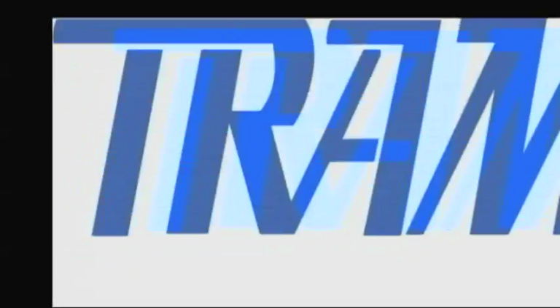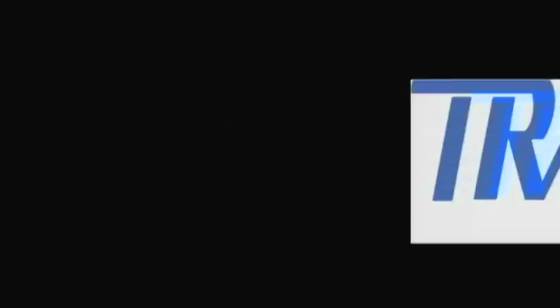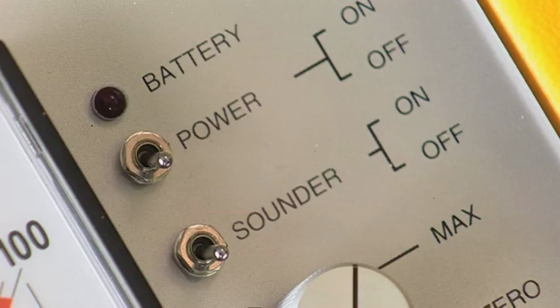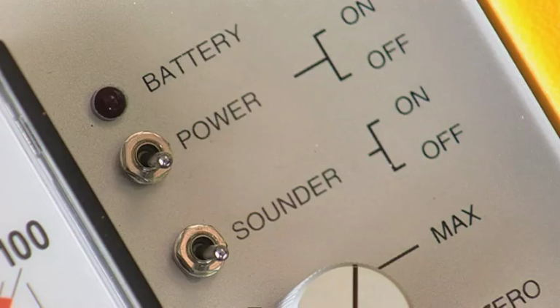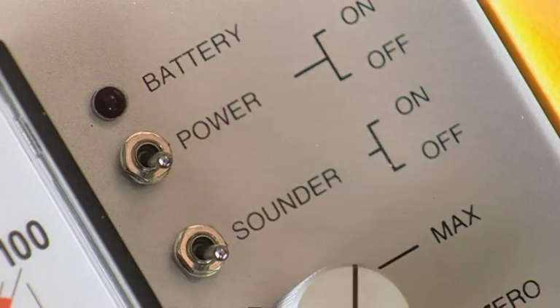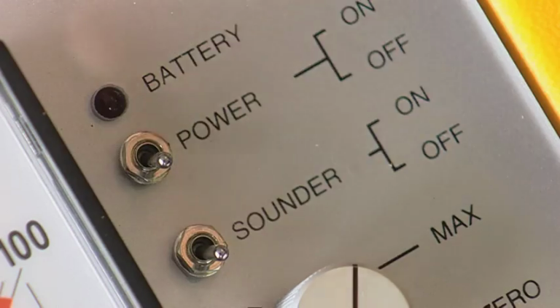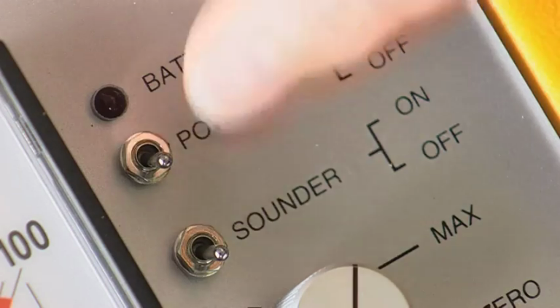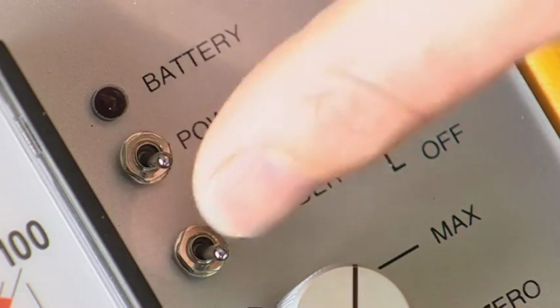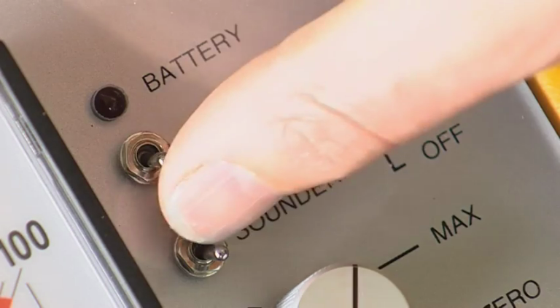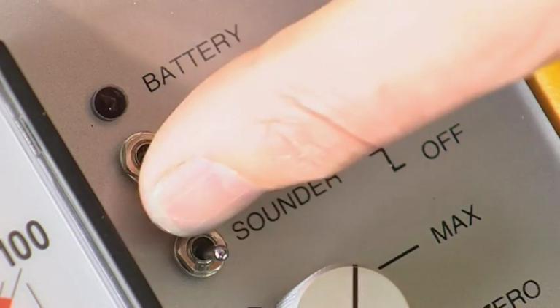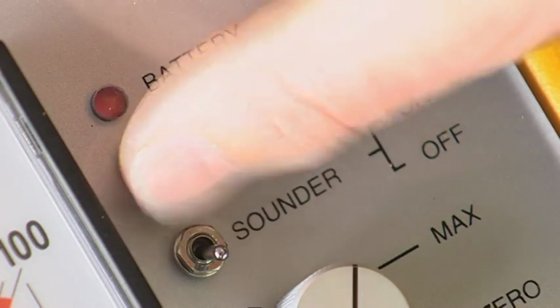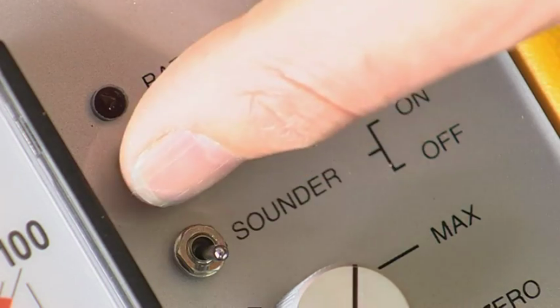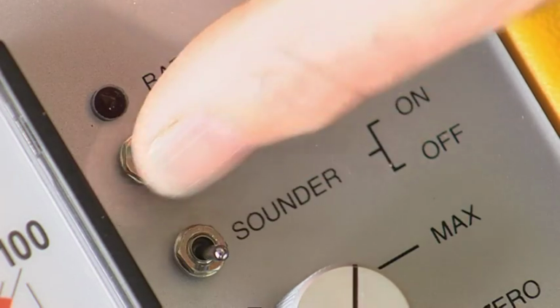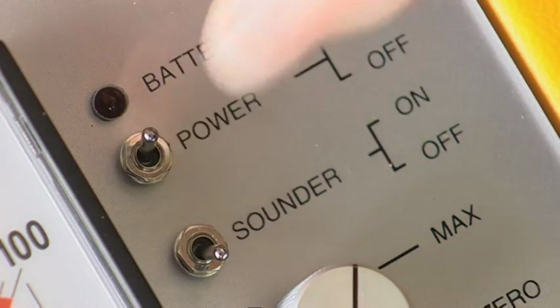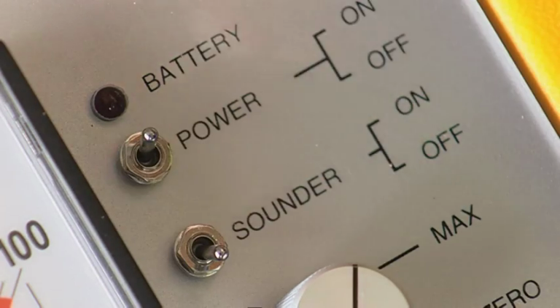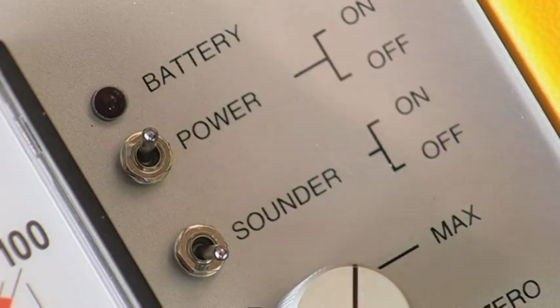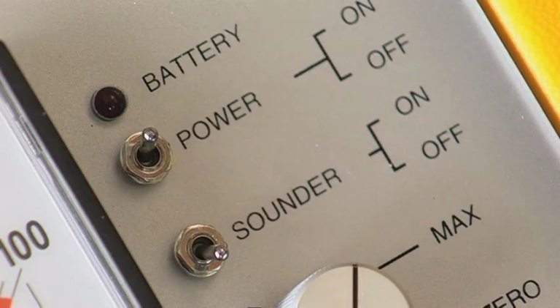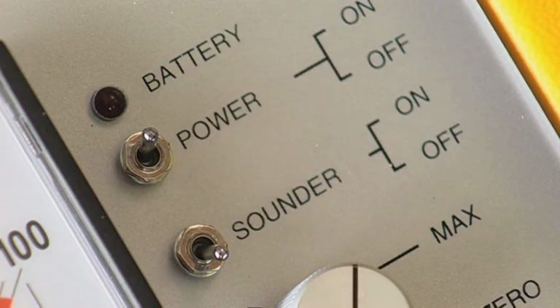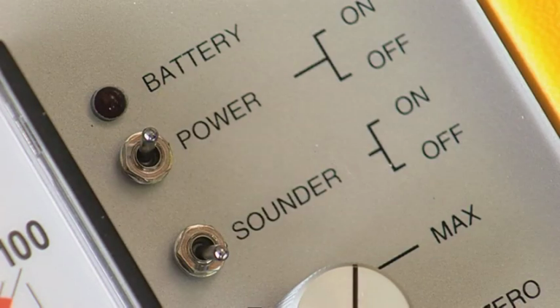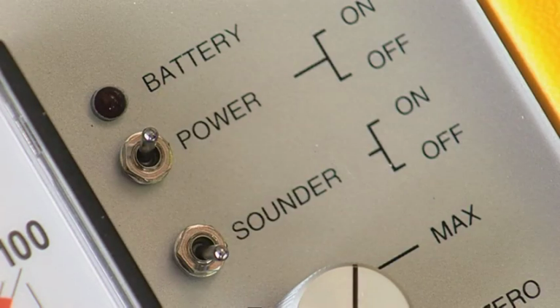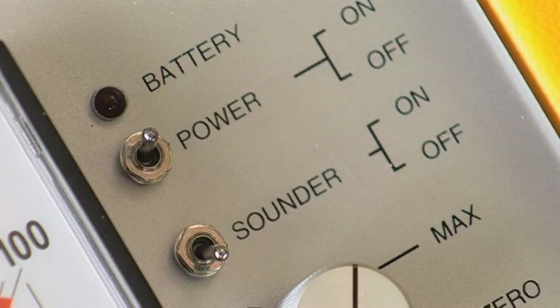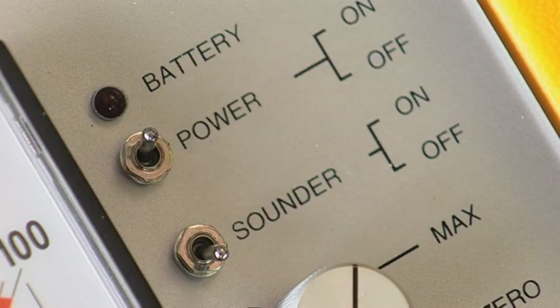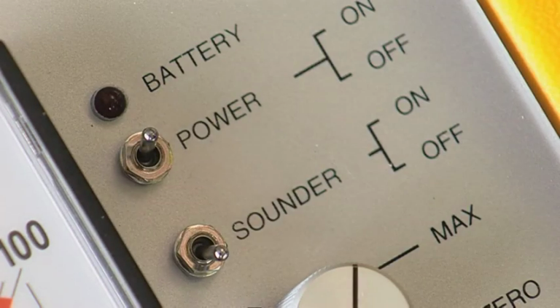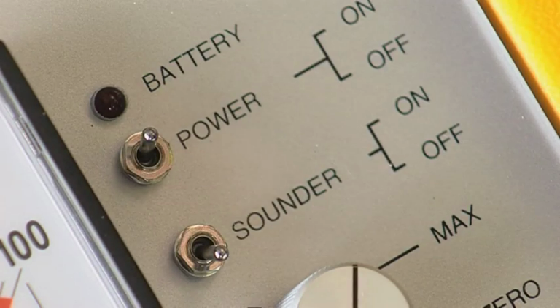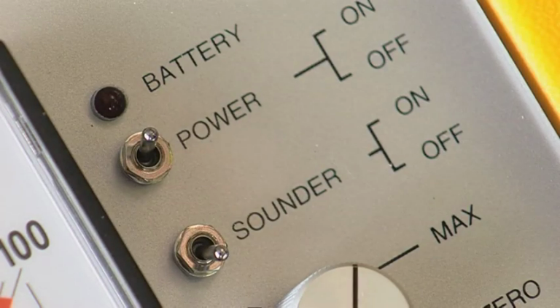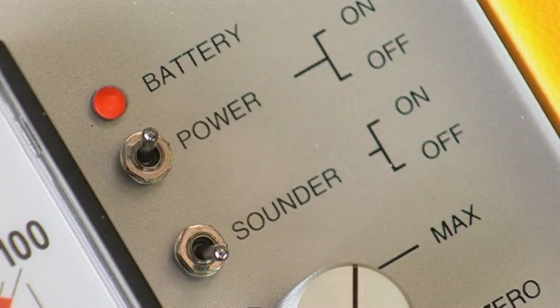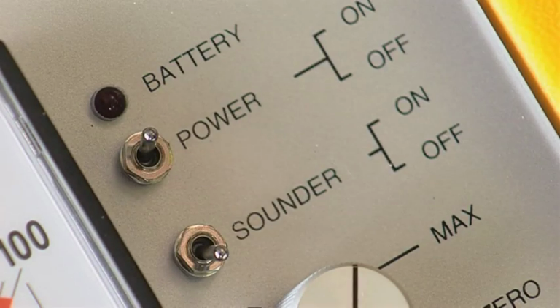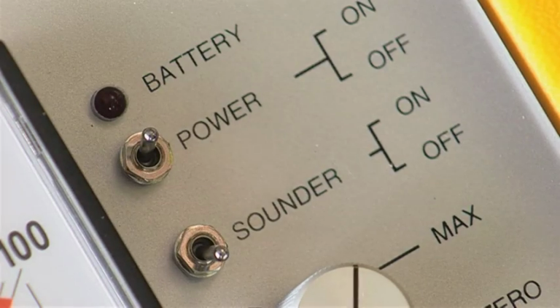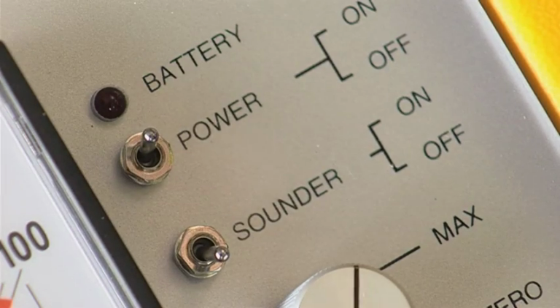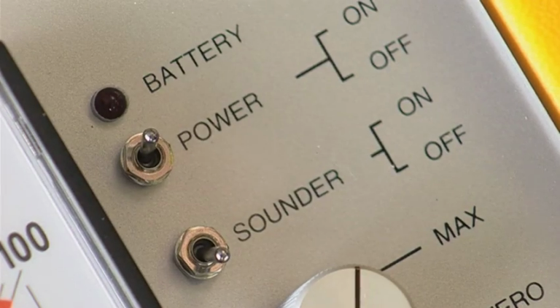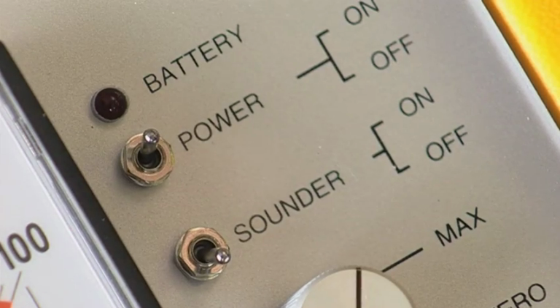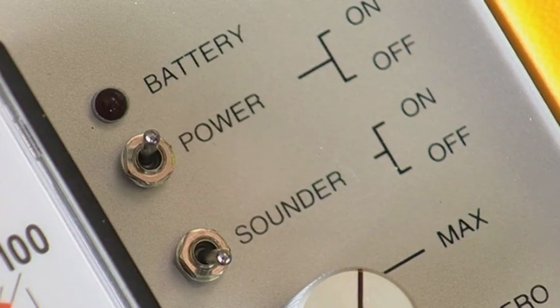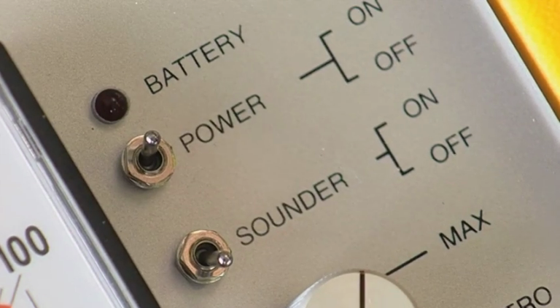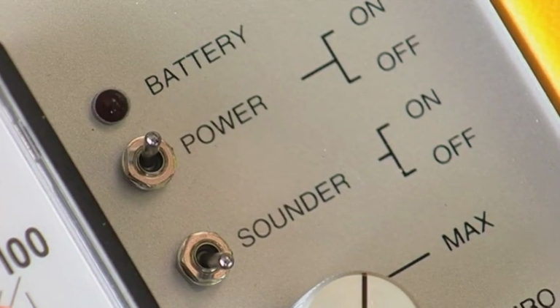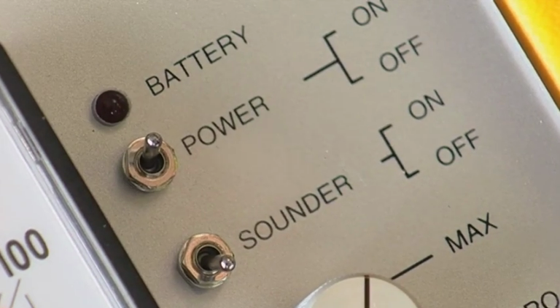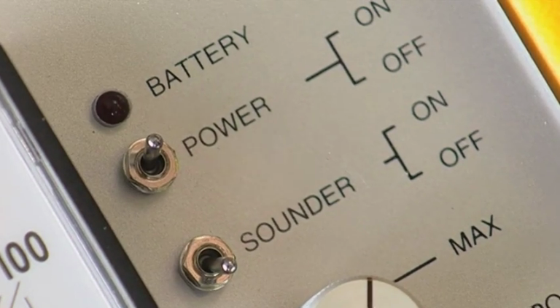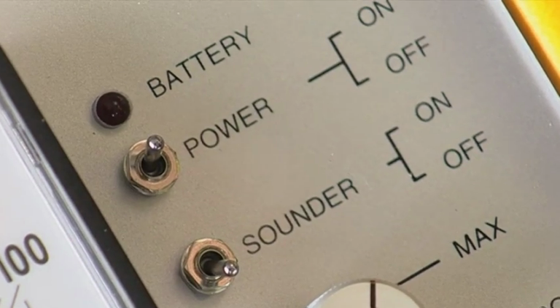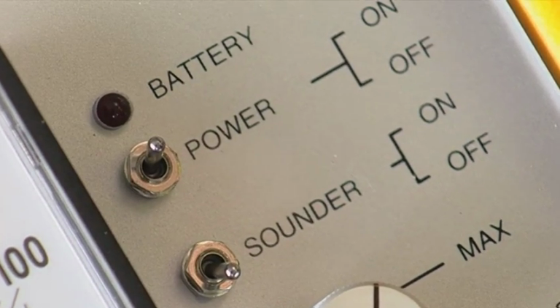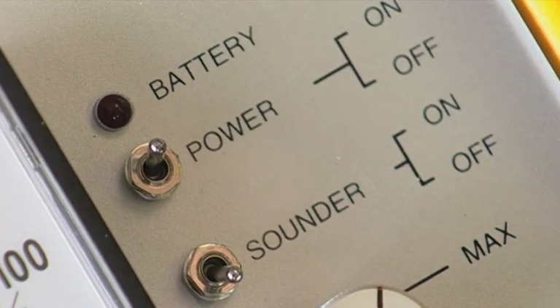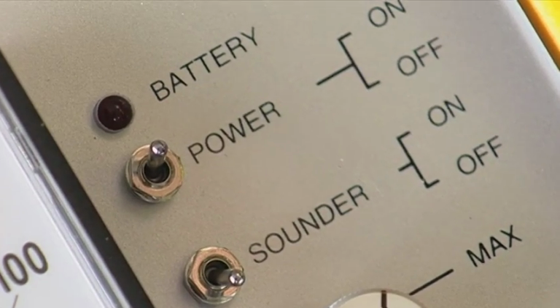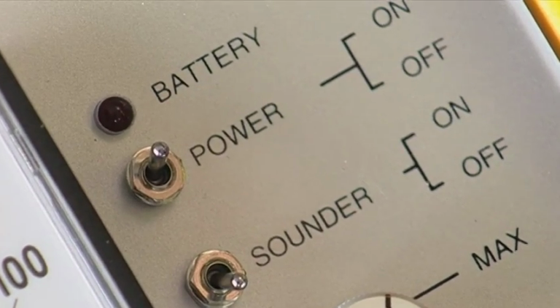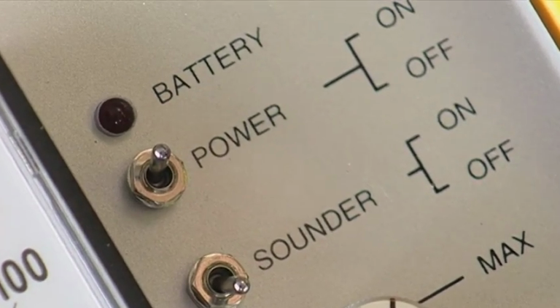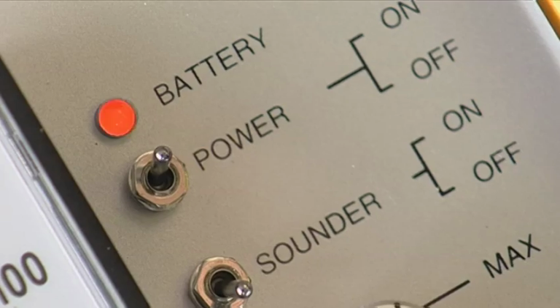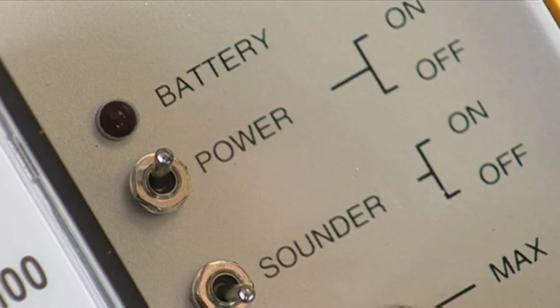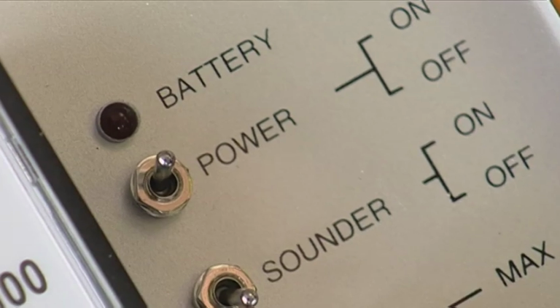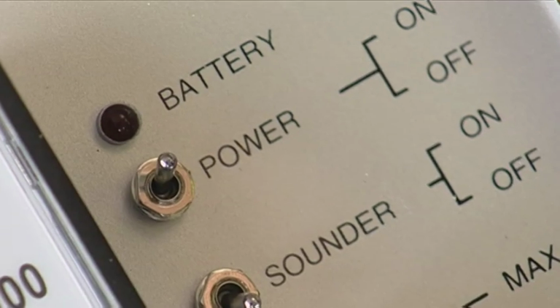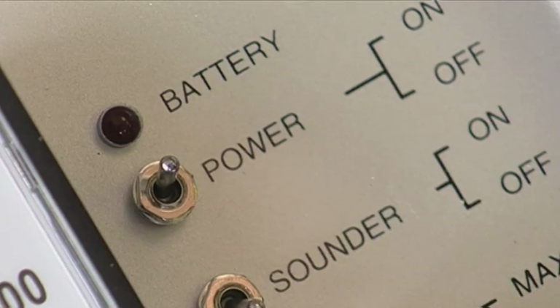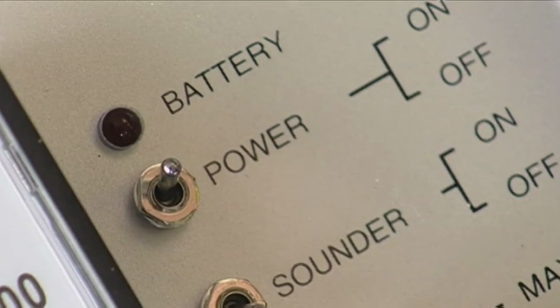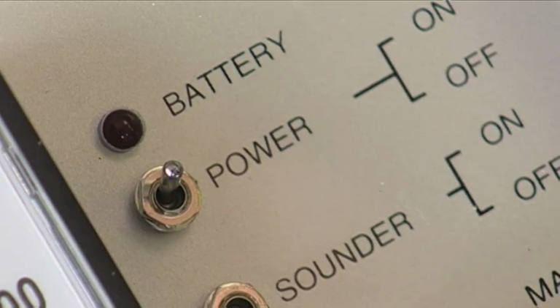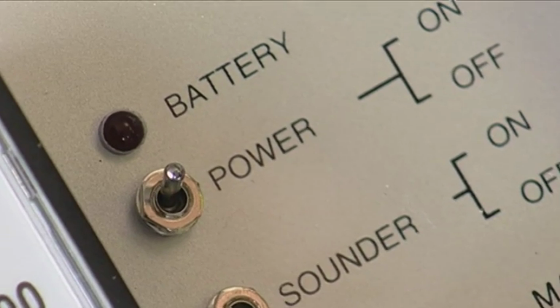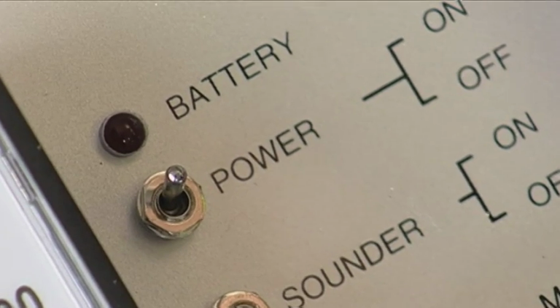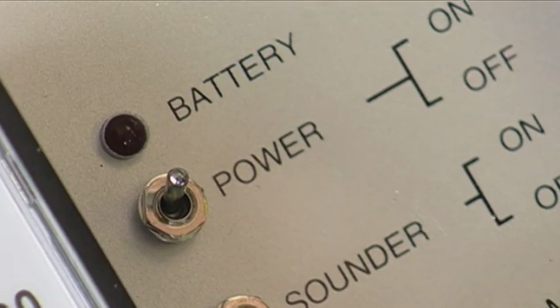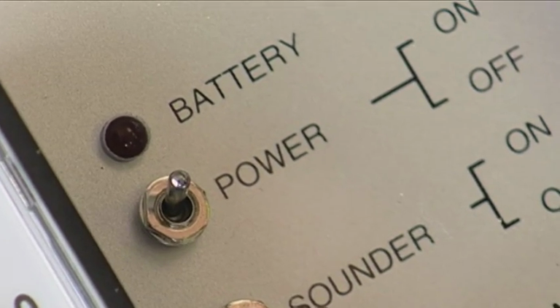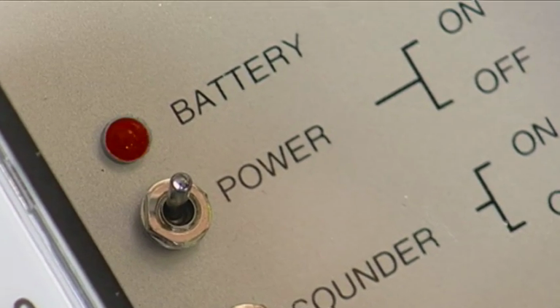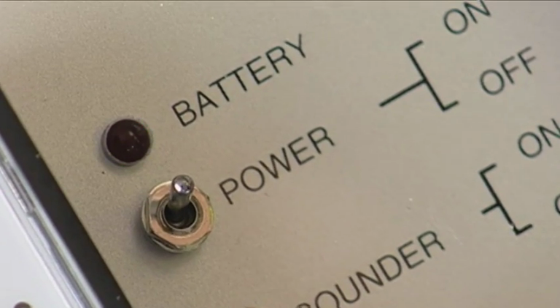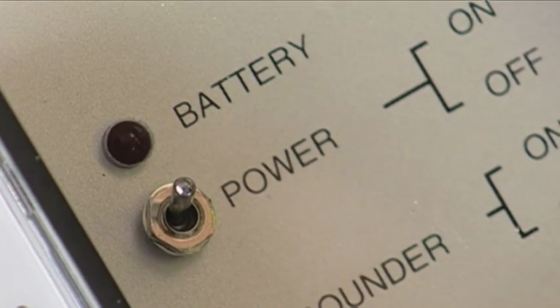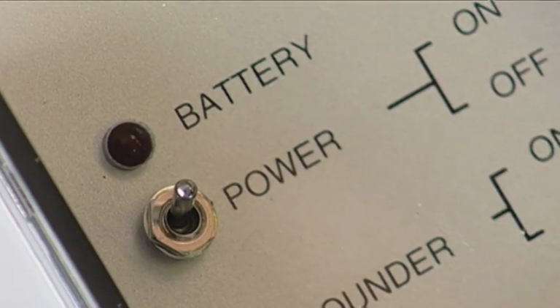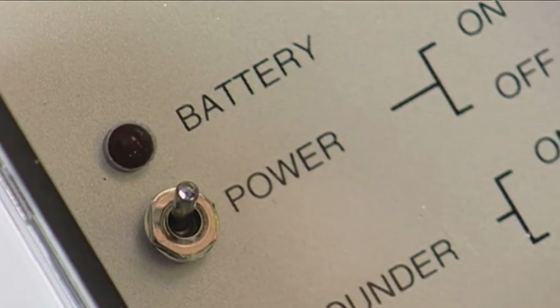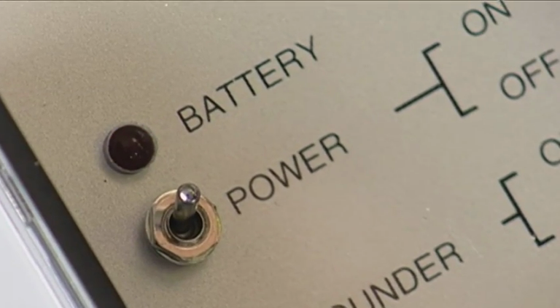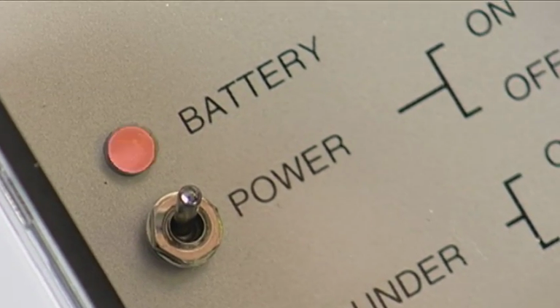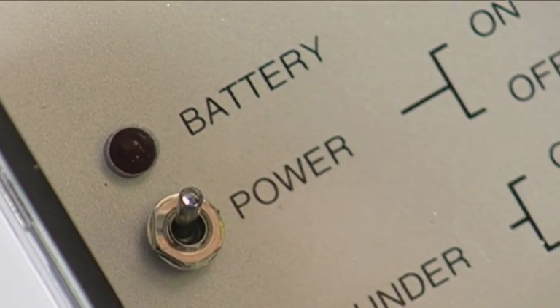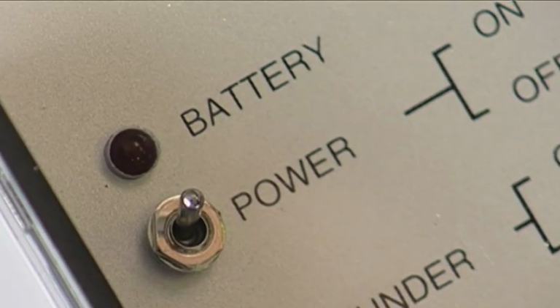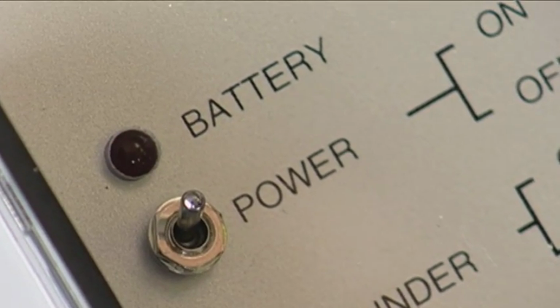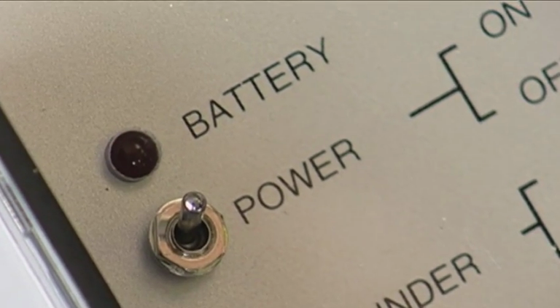To operate the deck scanner, simply switch the power on. The battery indicator will flash to indicate that the battery is healthy.